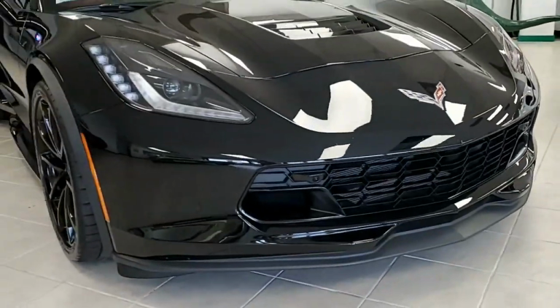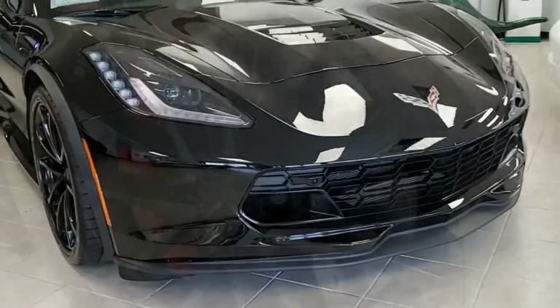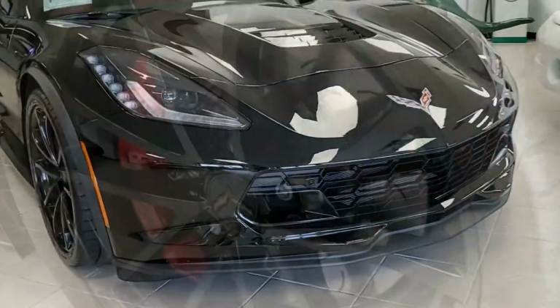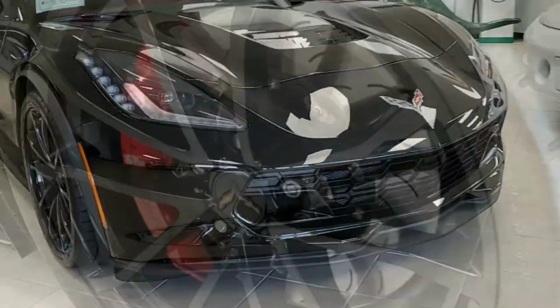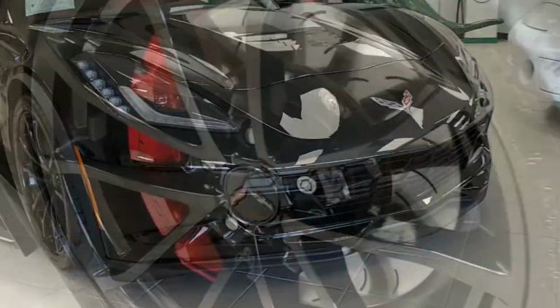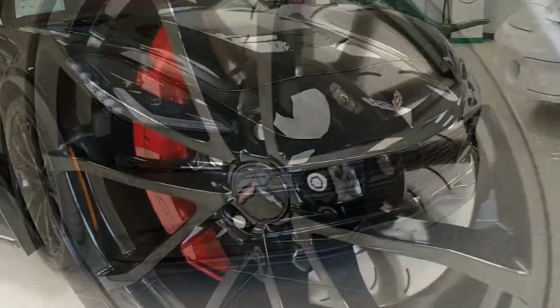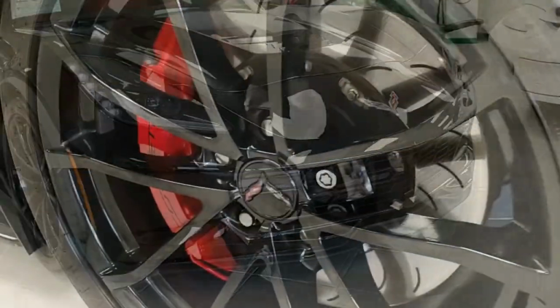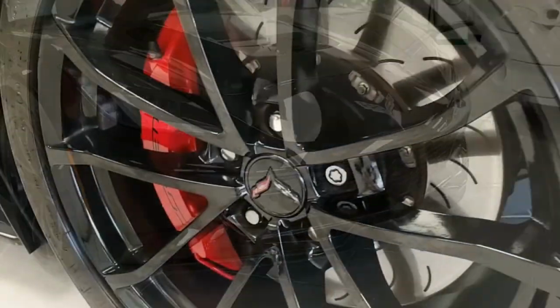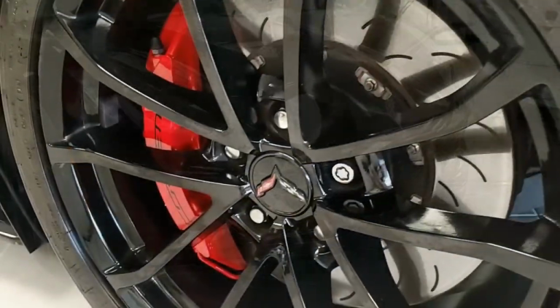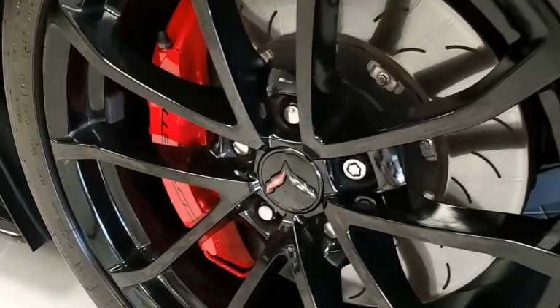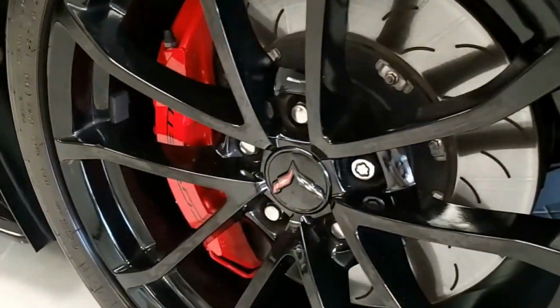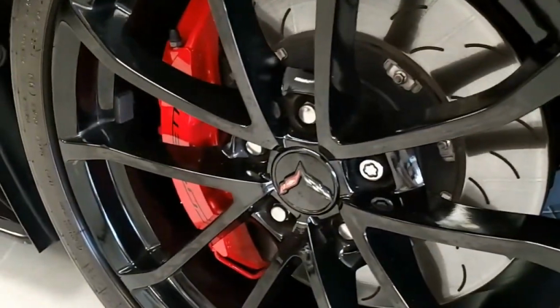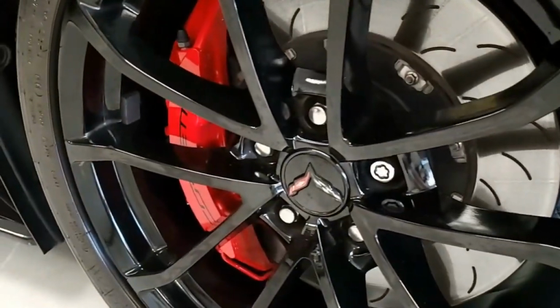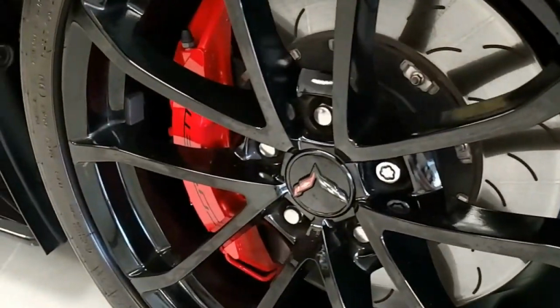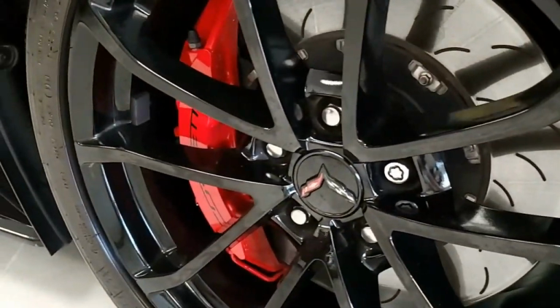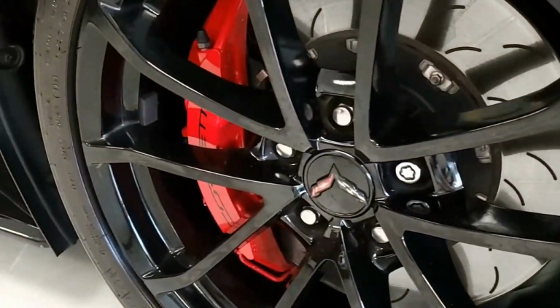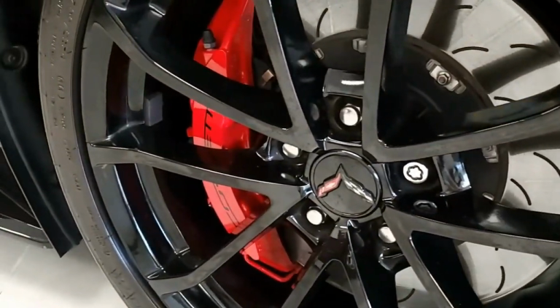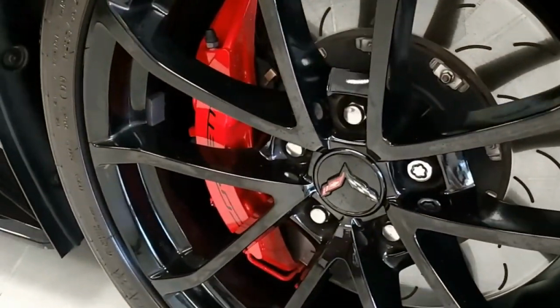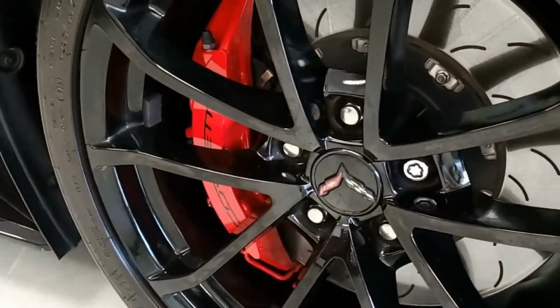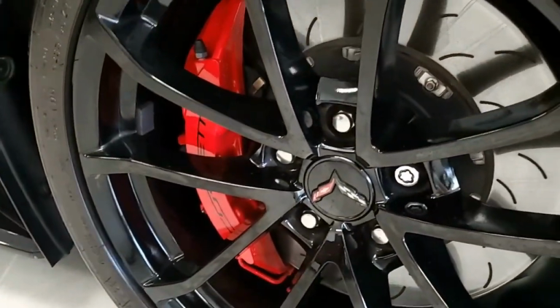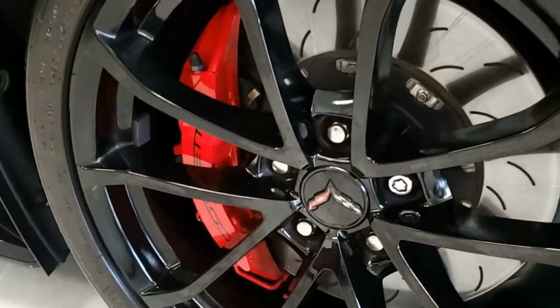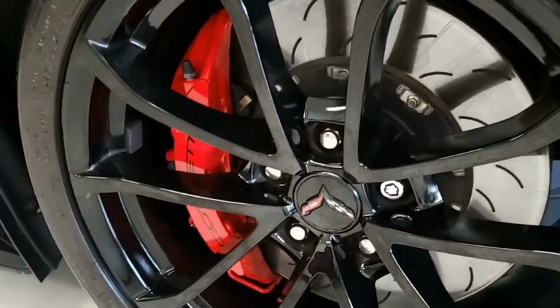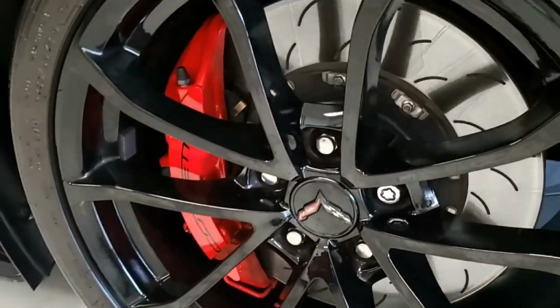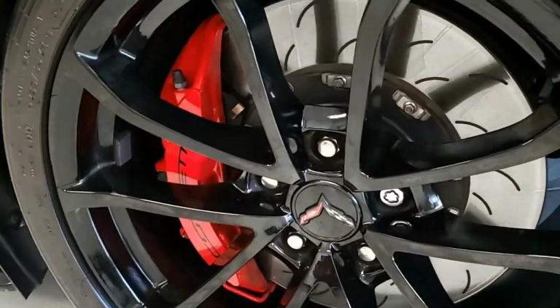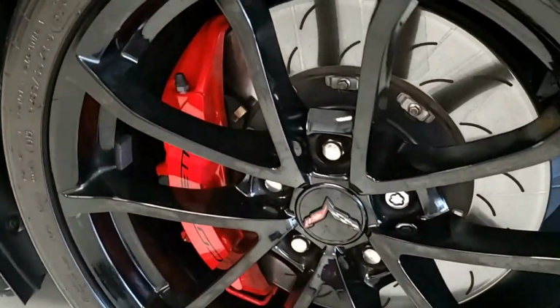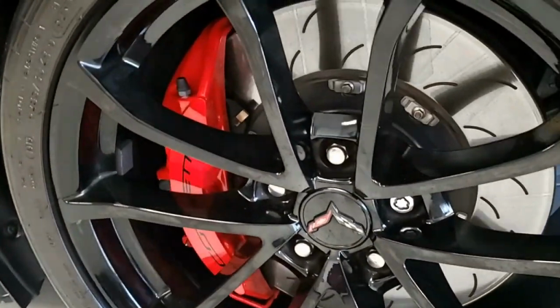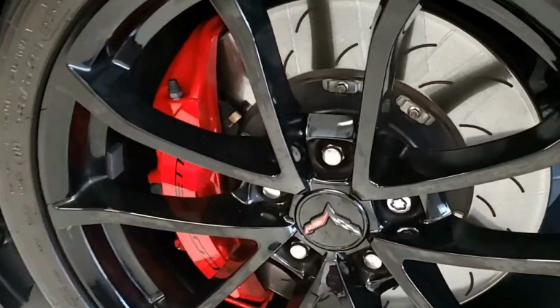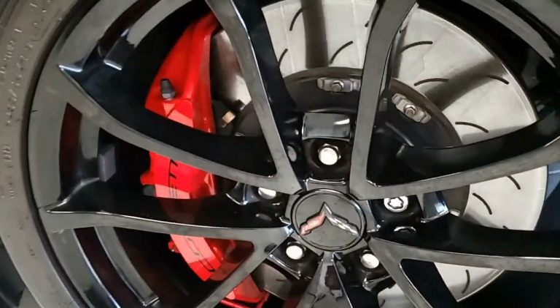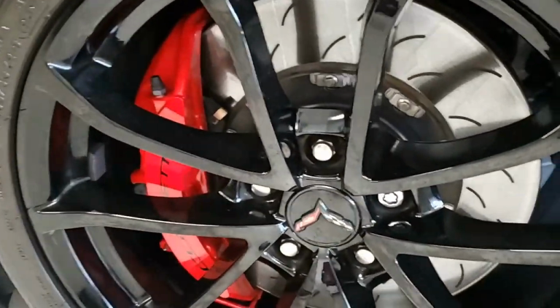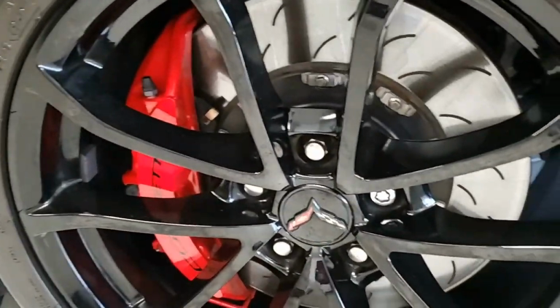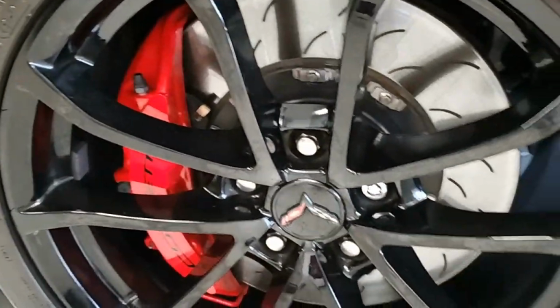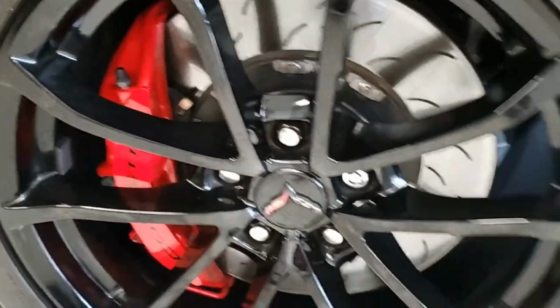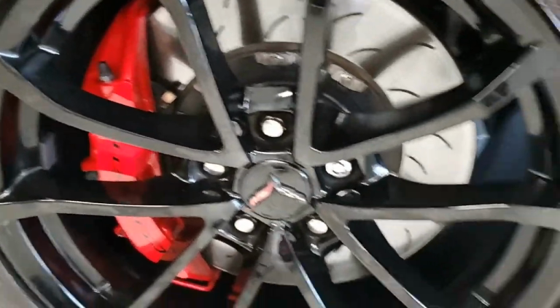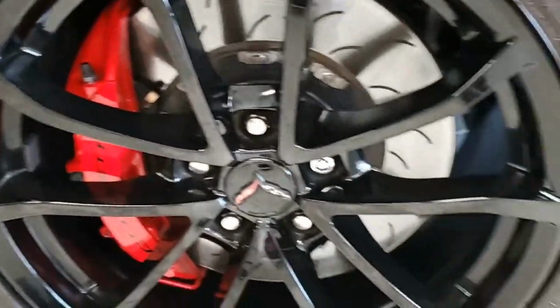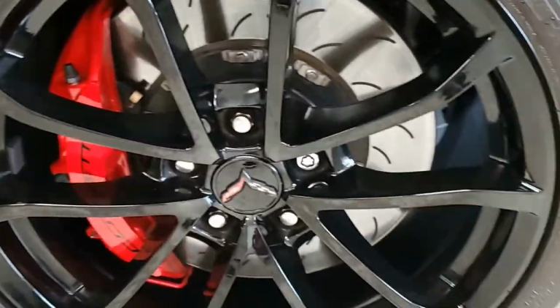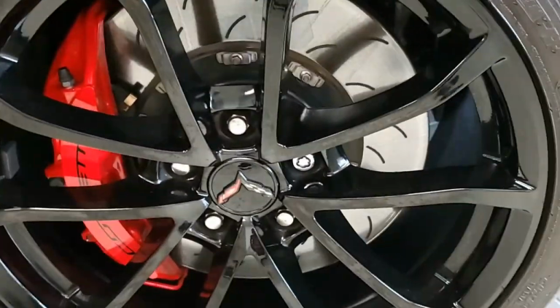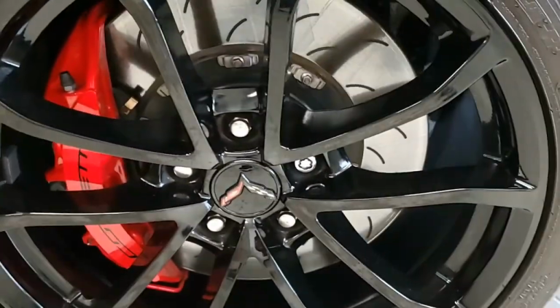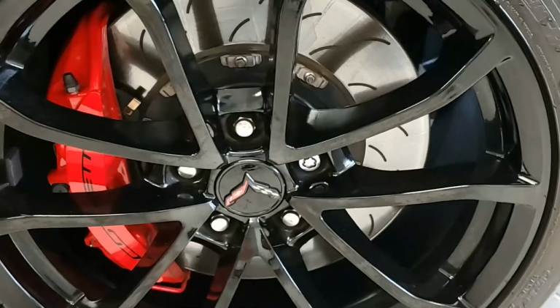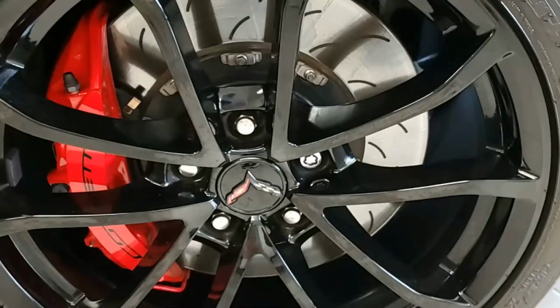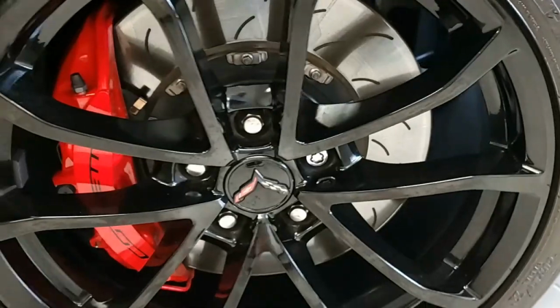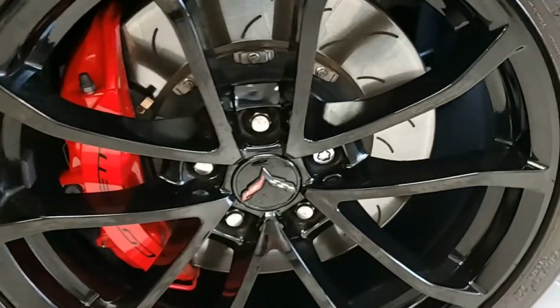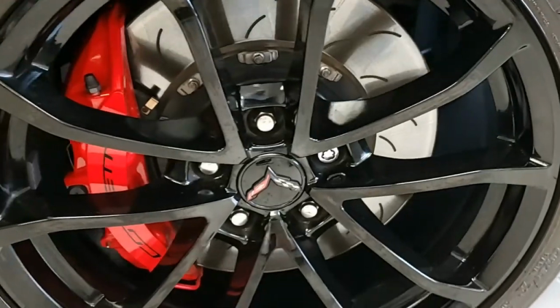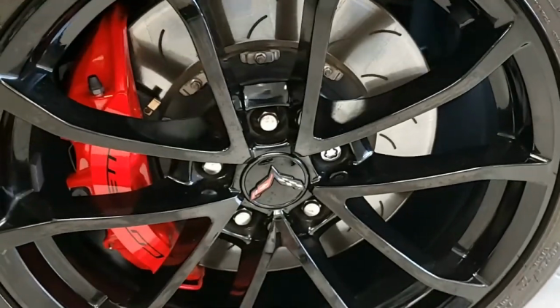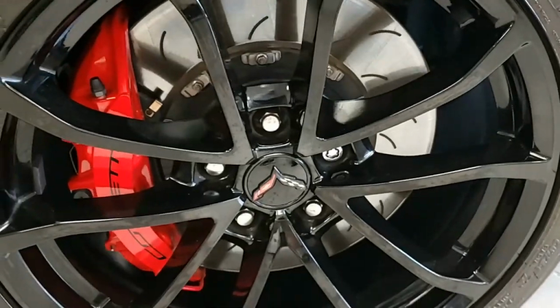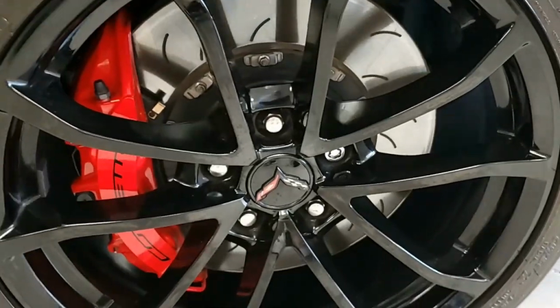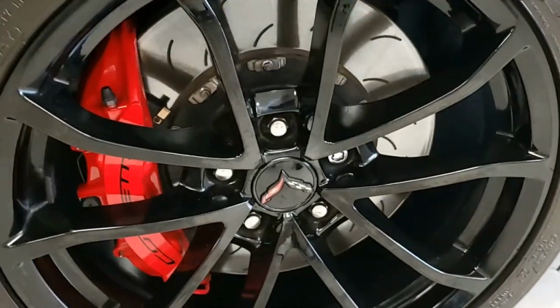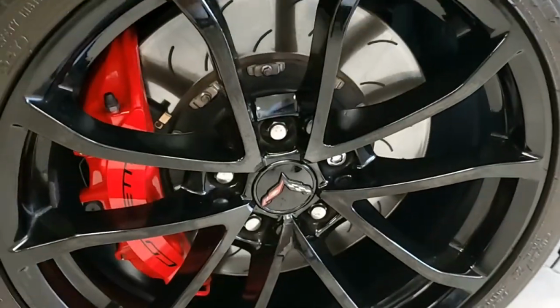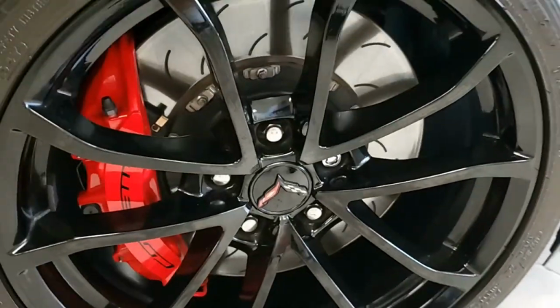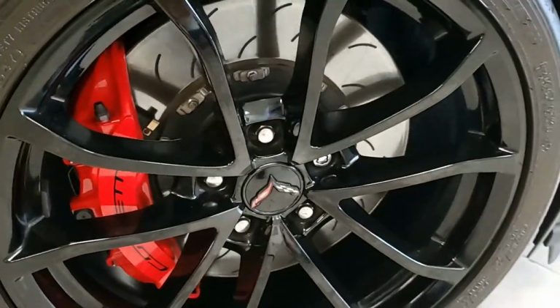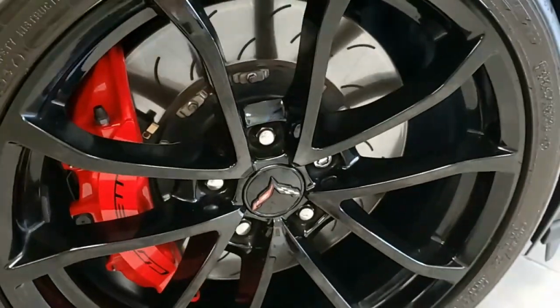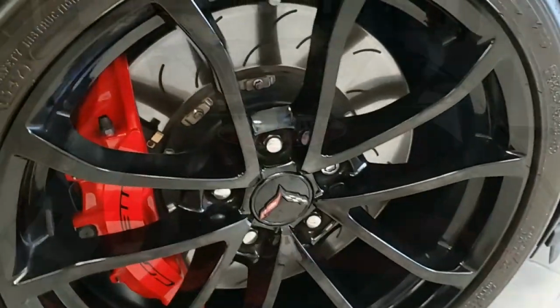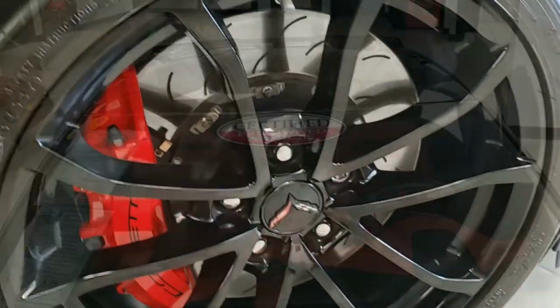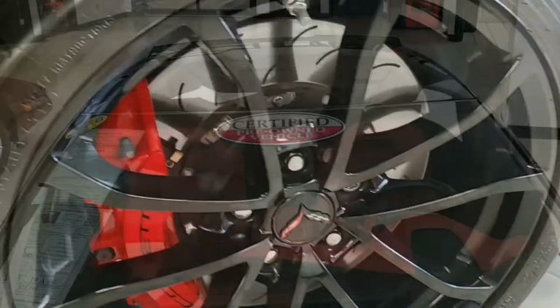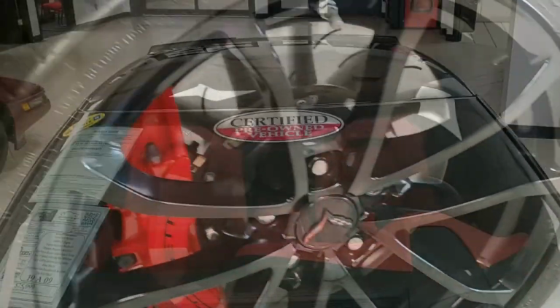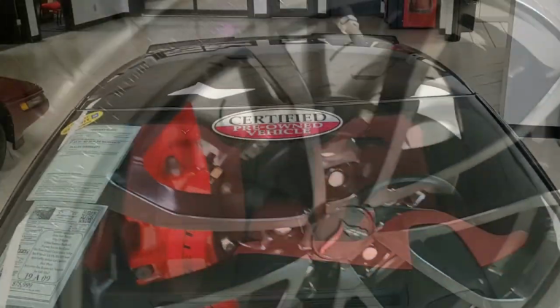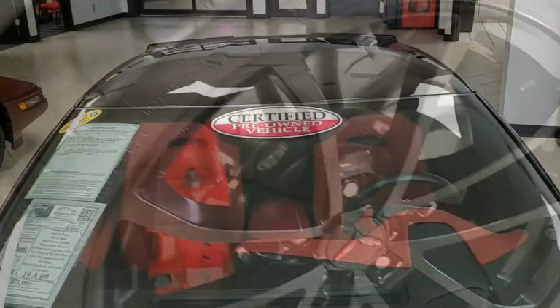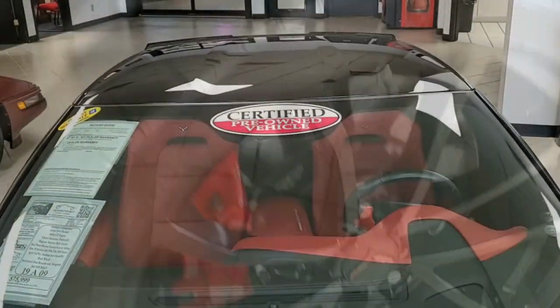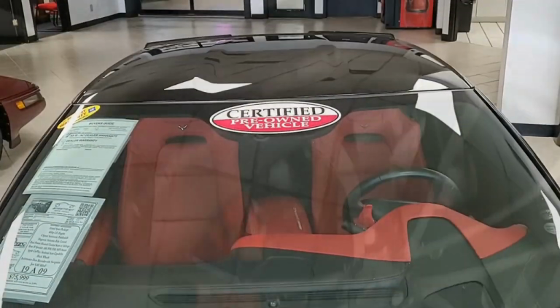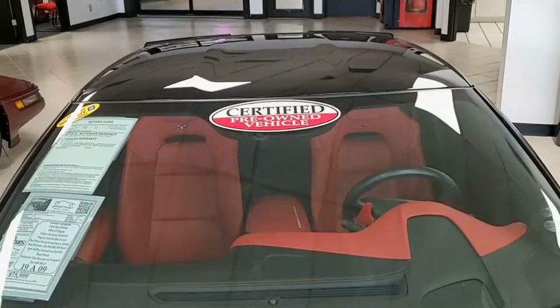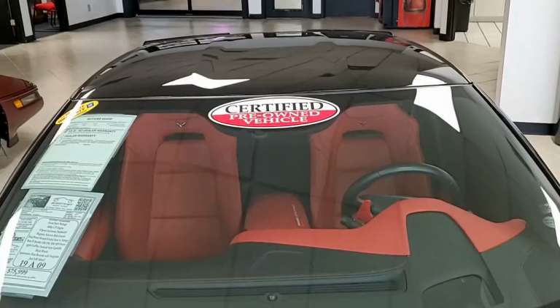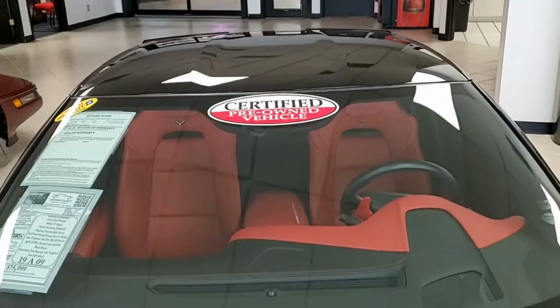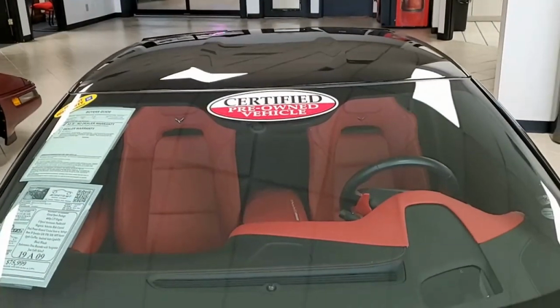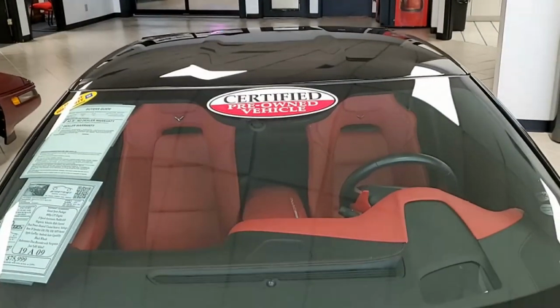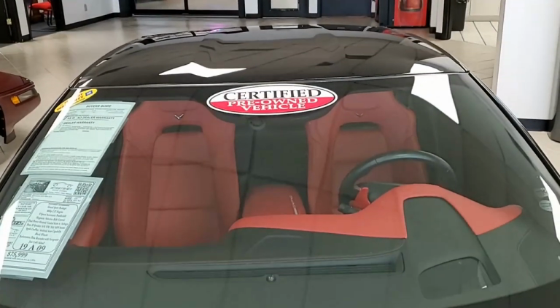Under the hood is a 460 horsepower LT1 engine with an 8-speed automatic paddle shift transmission and posi rear end.